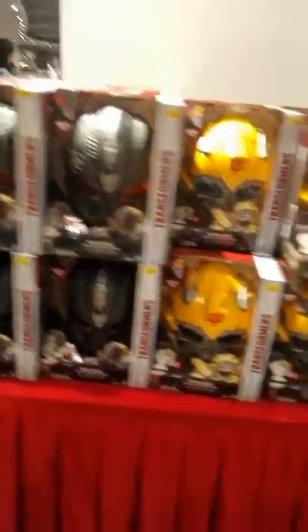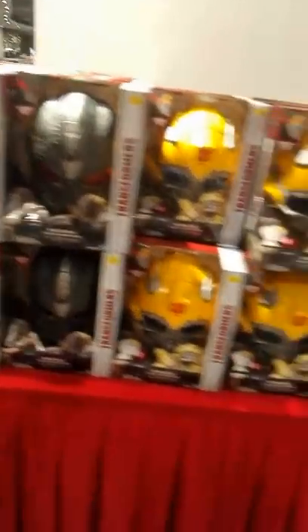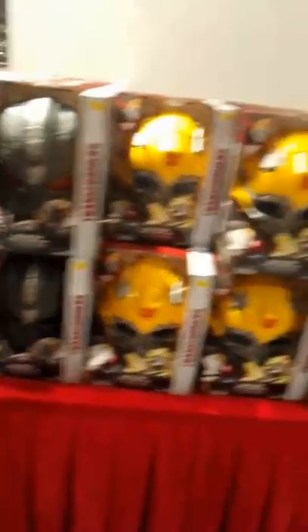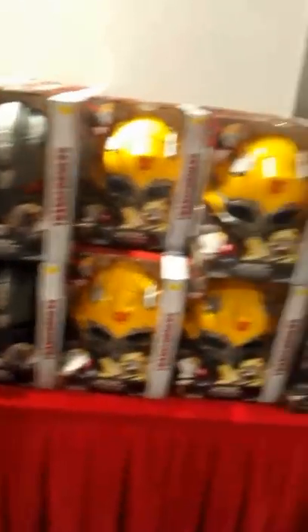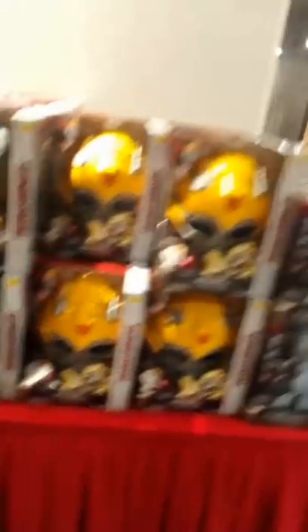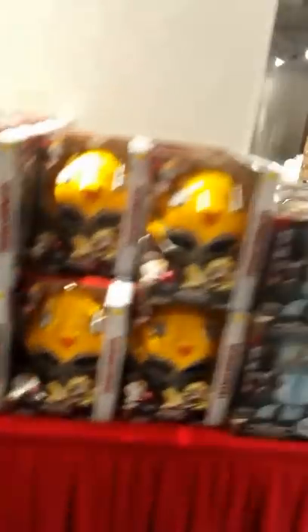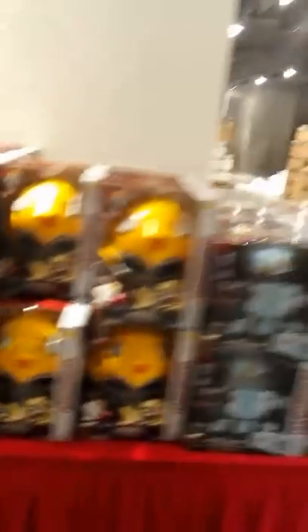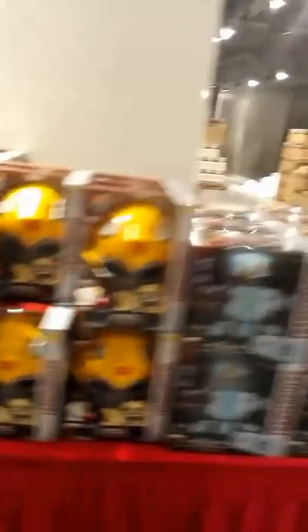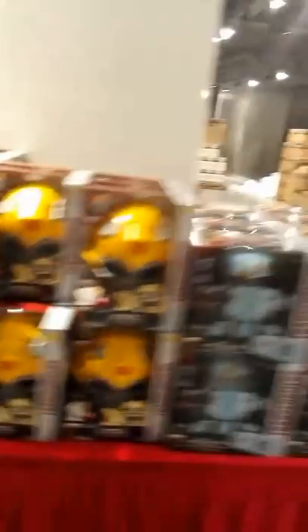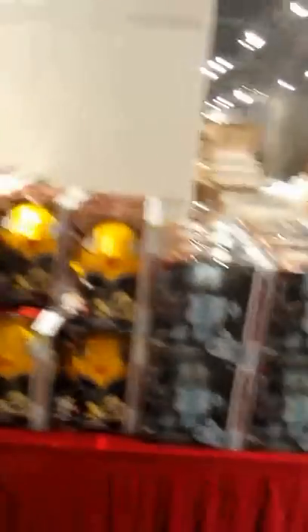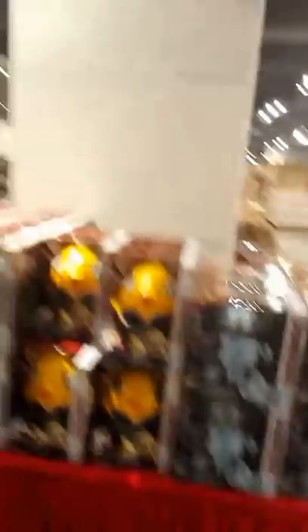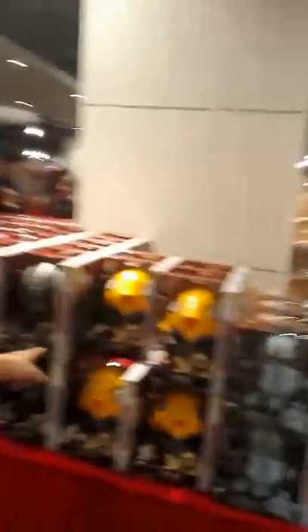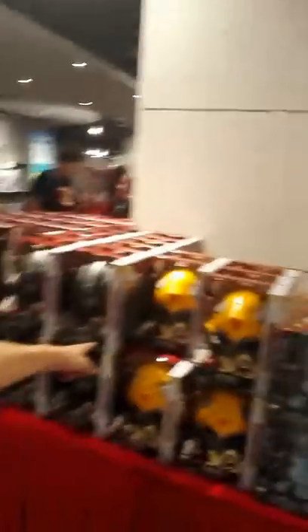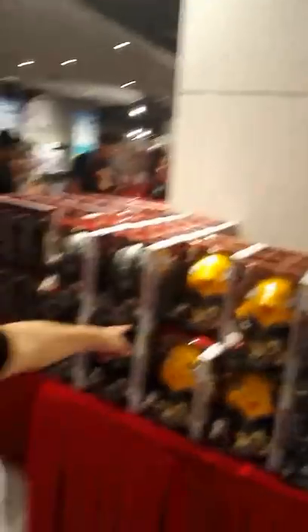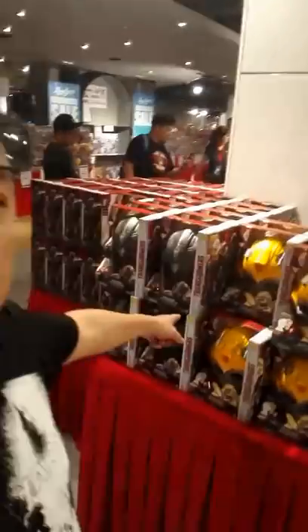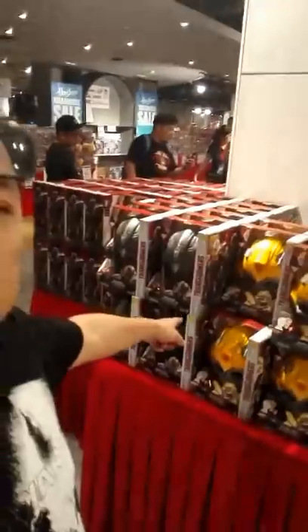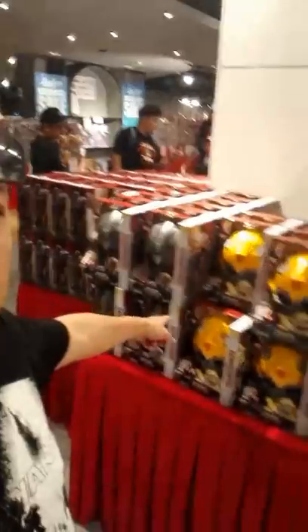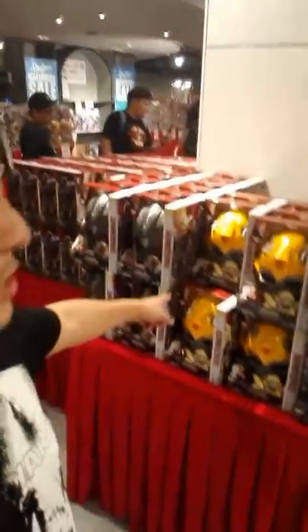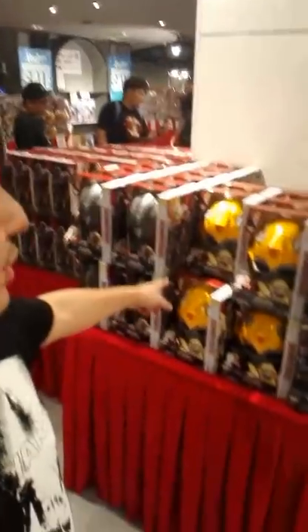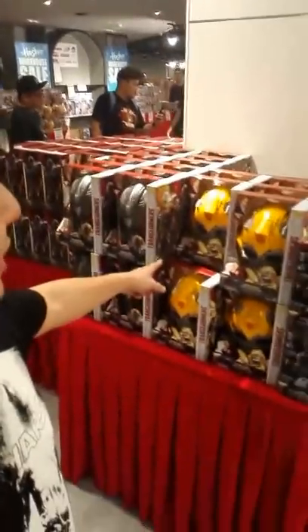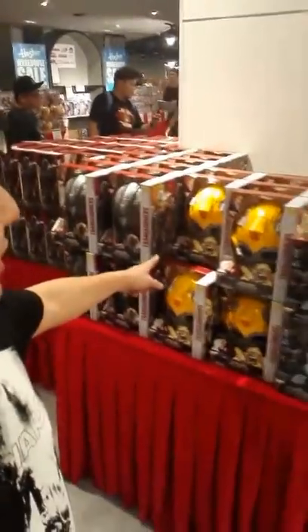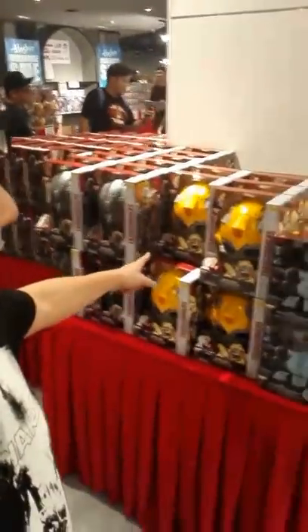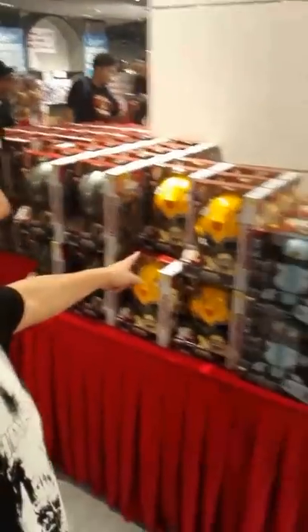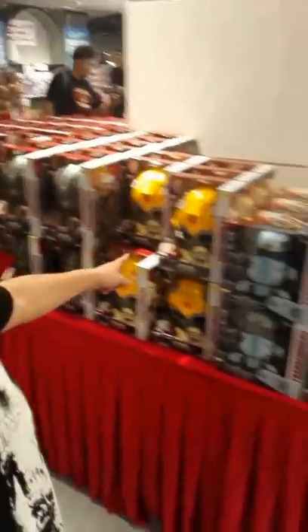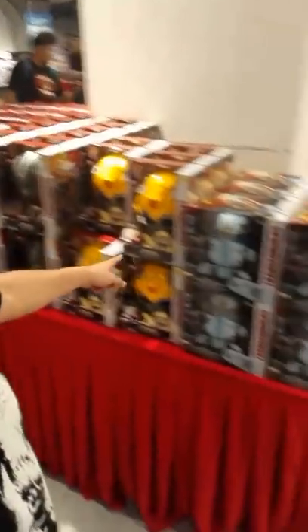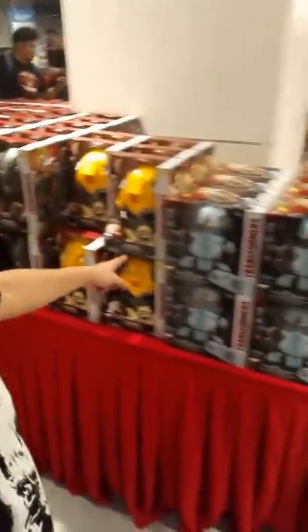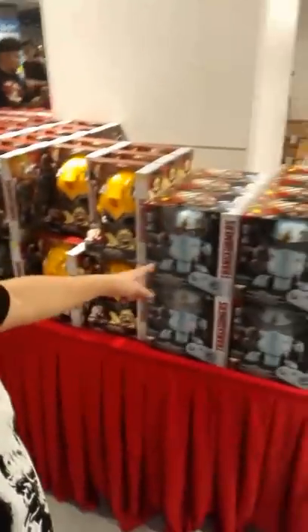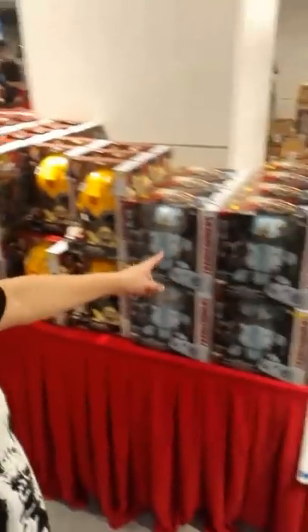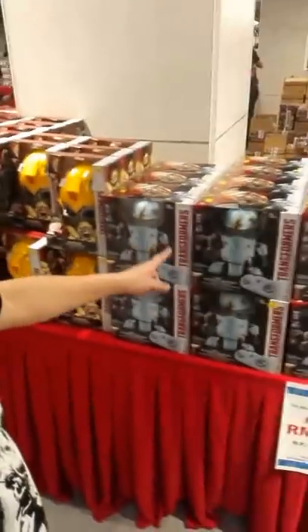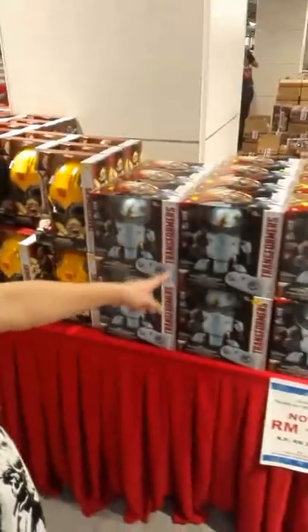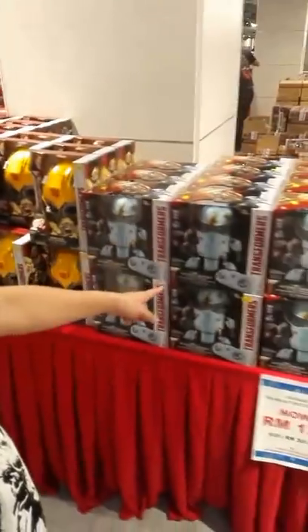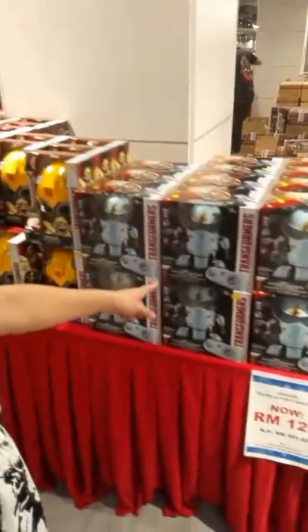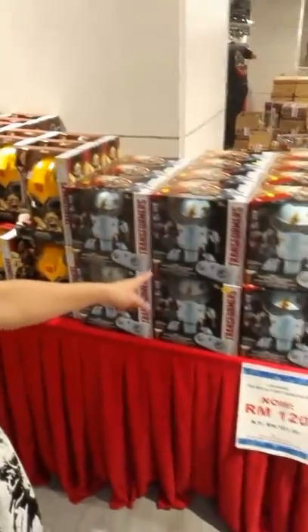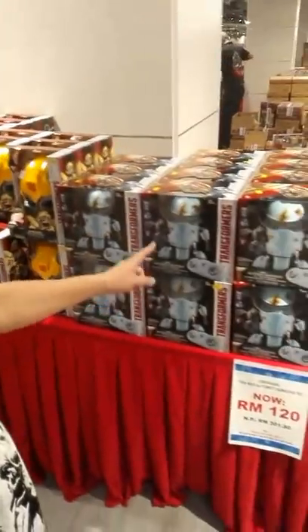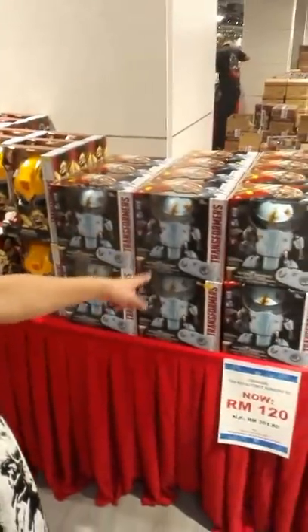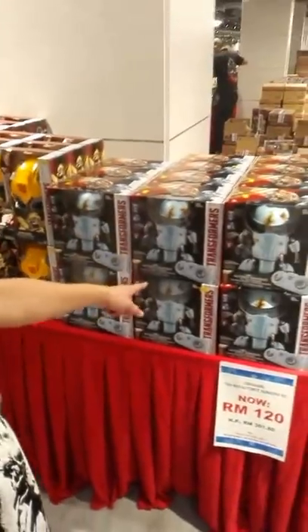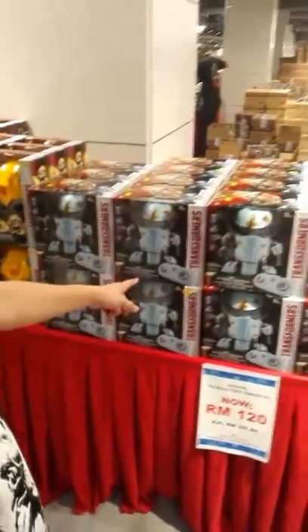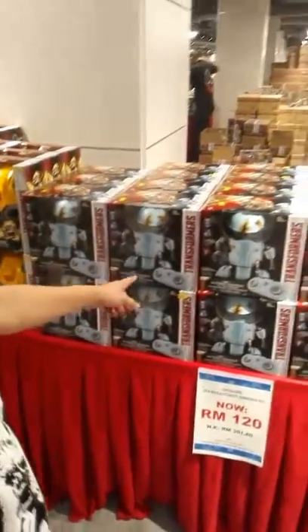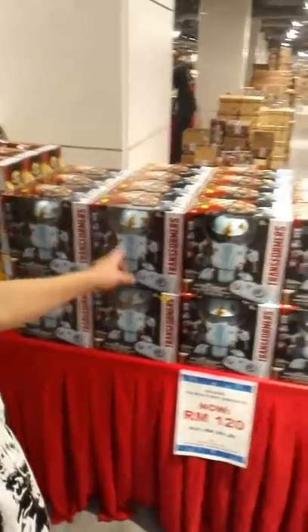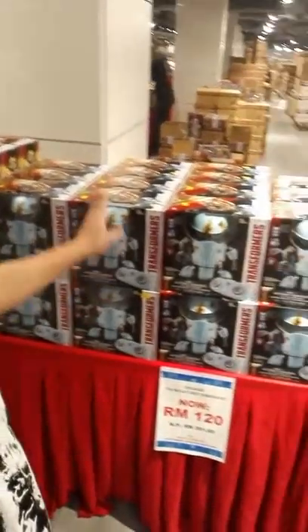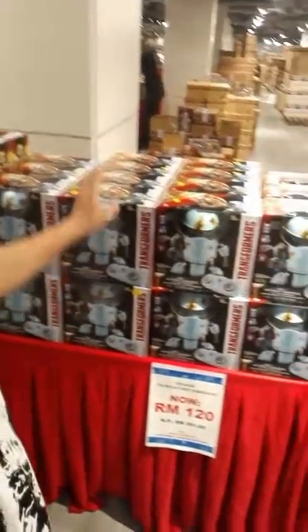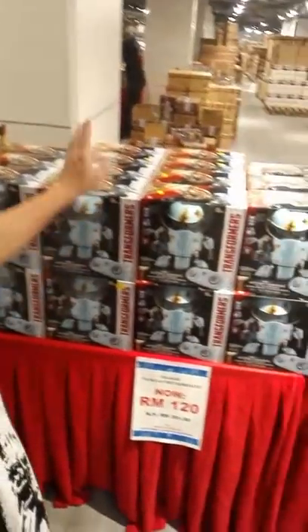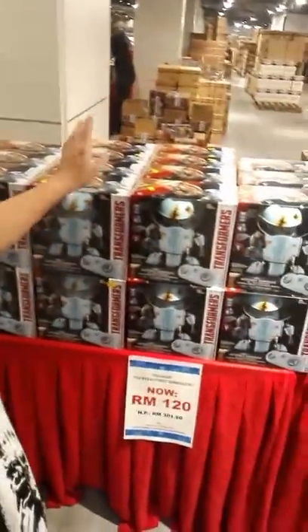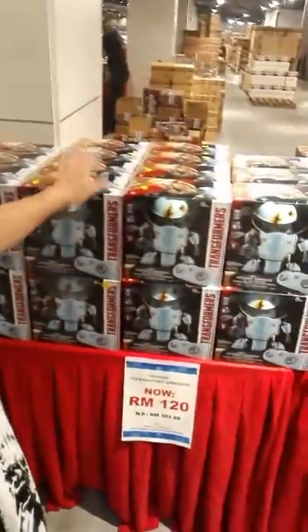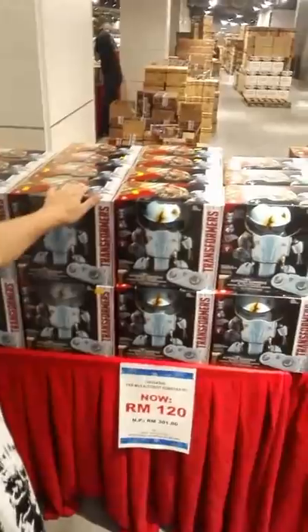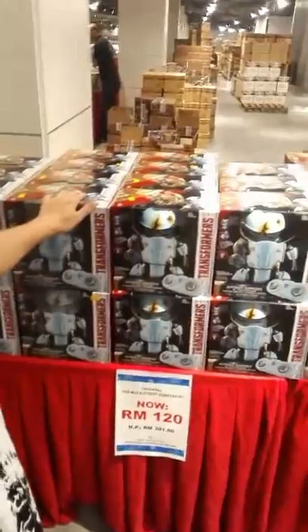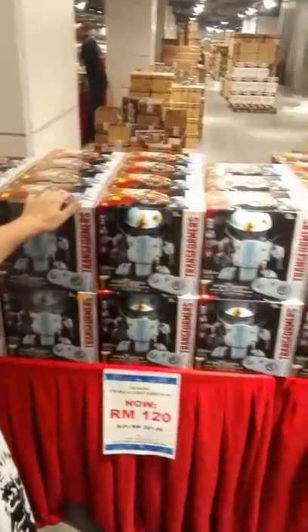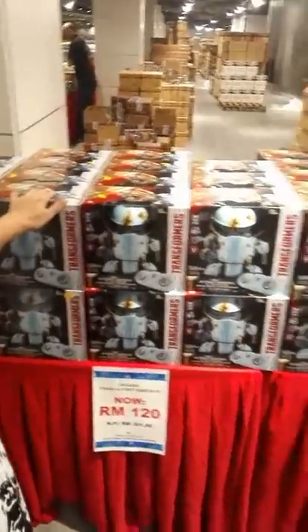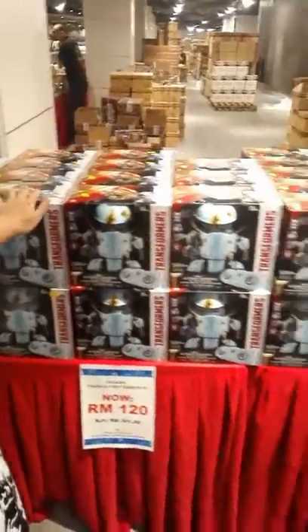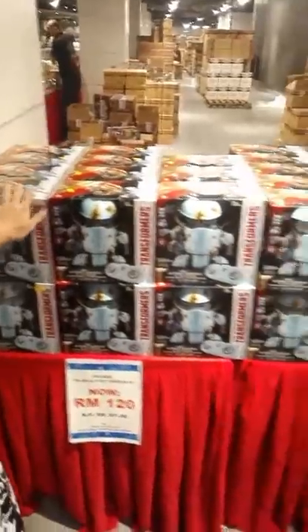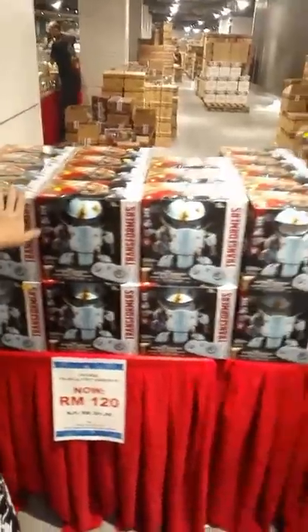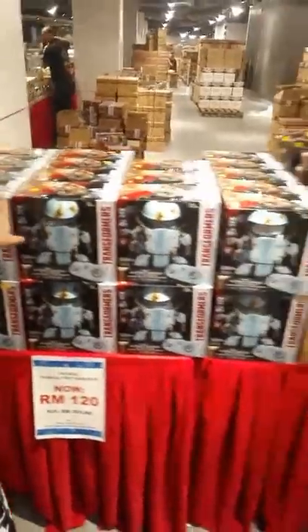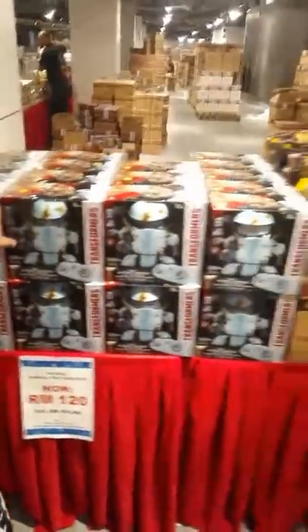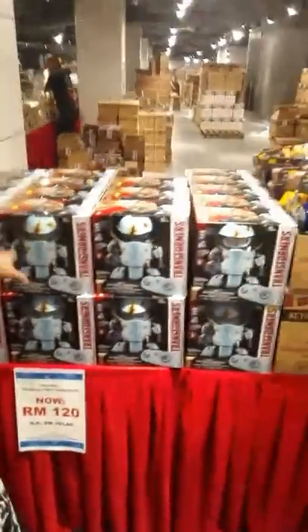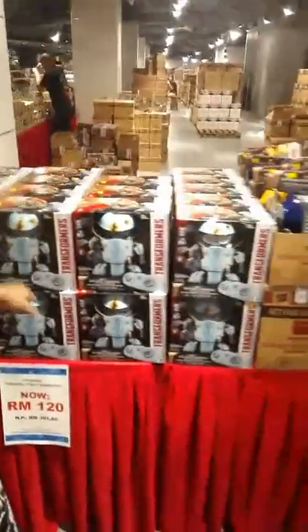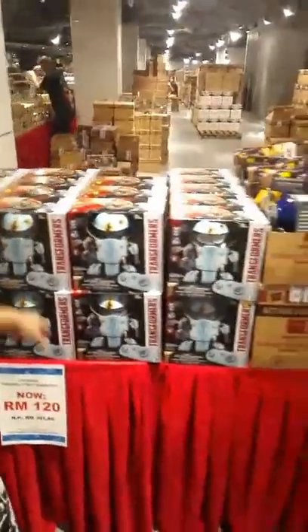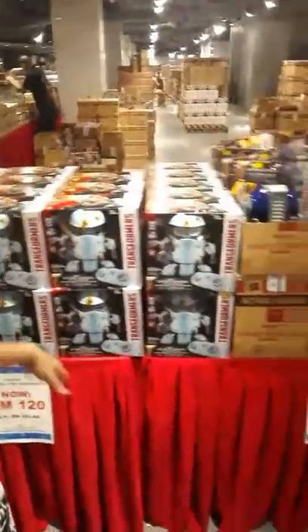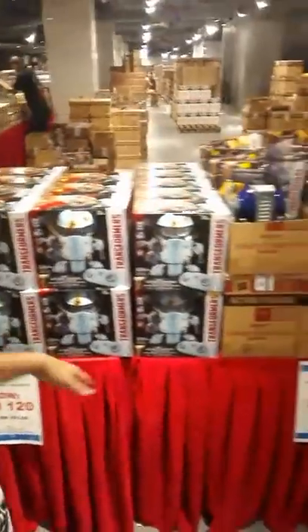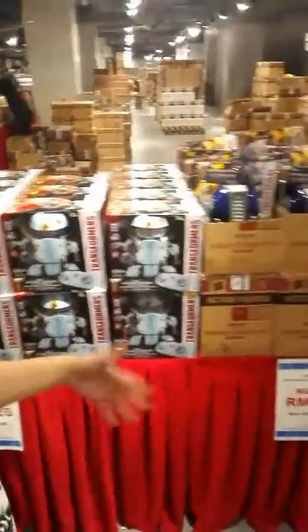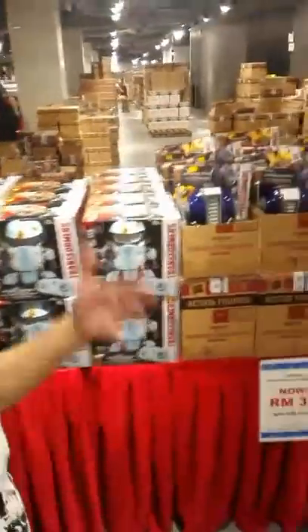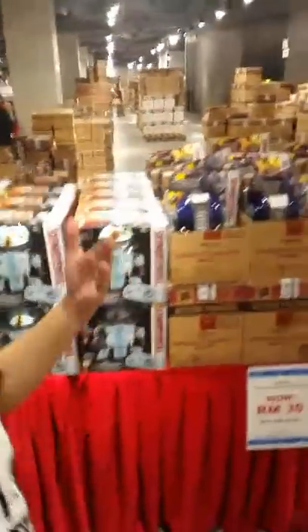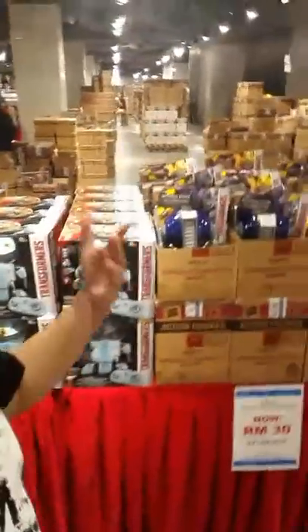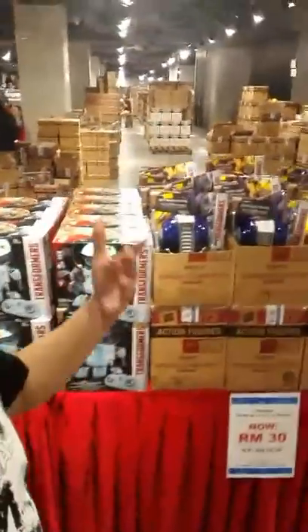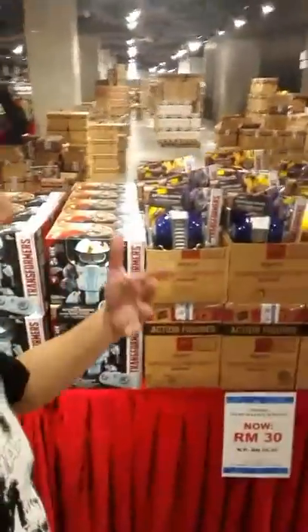It's a Transformers voice changer helmet — Autobot Squeaks from The Last Knight. If you're a fan of the movie, it's quite nice.